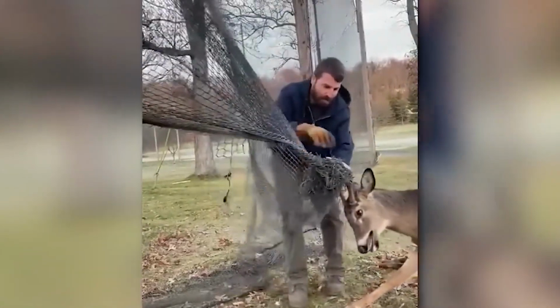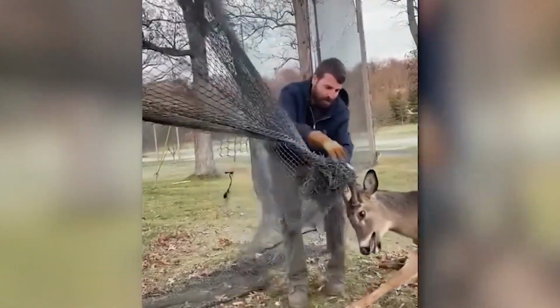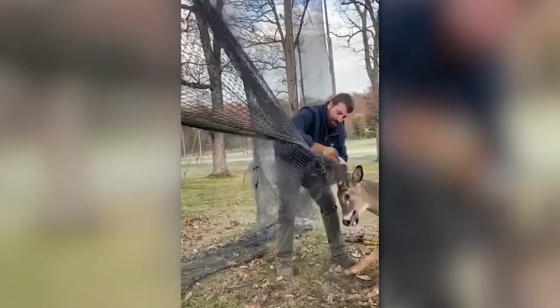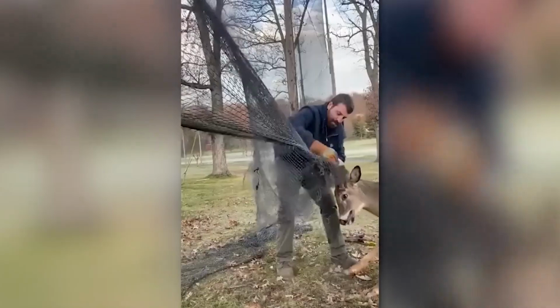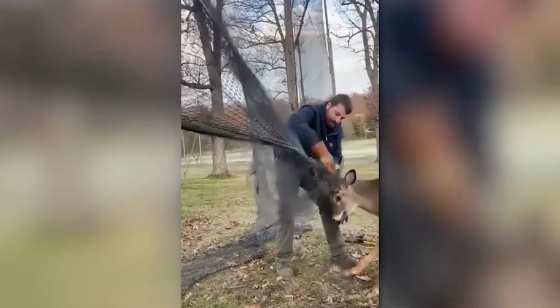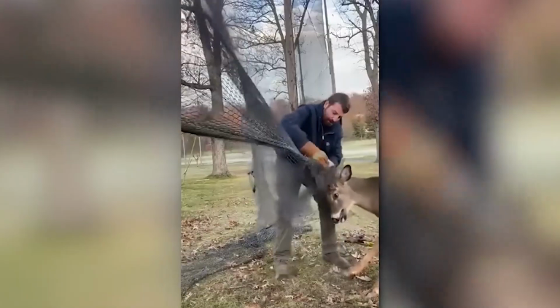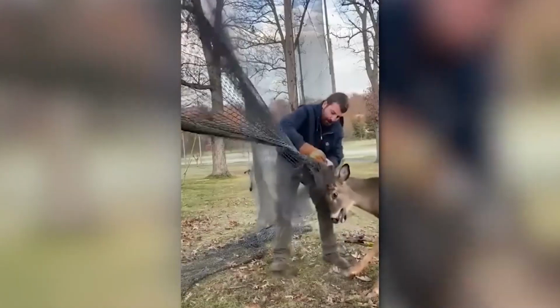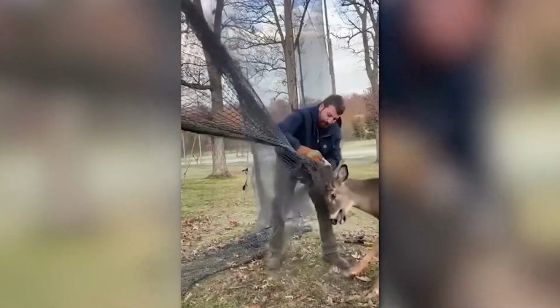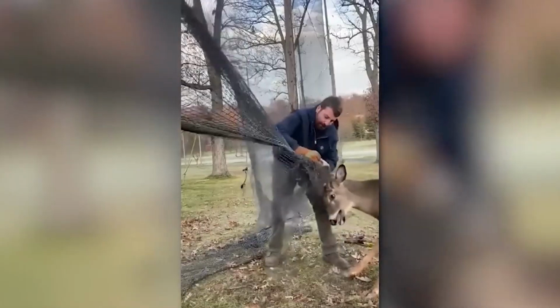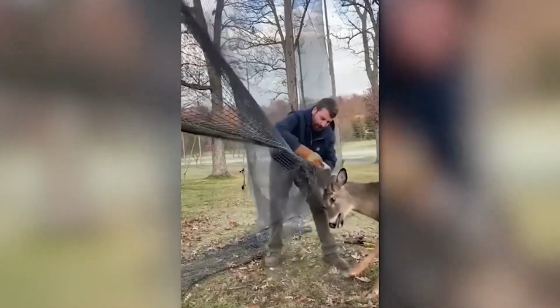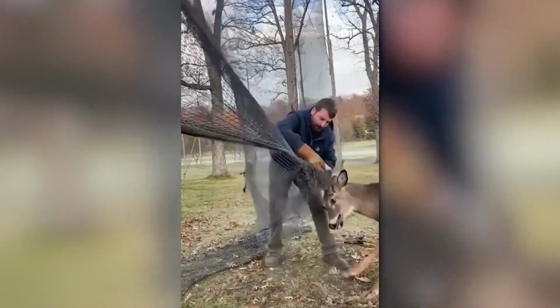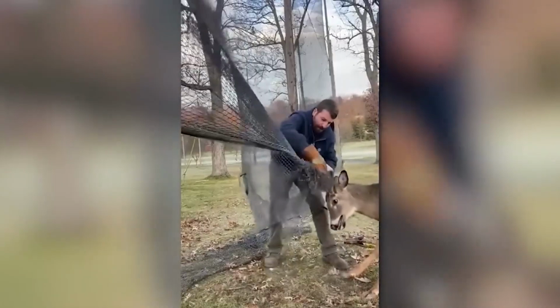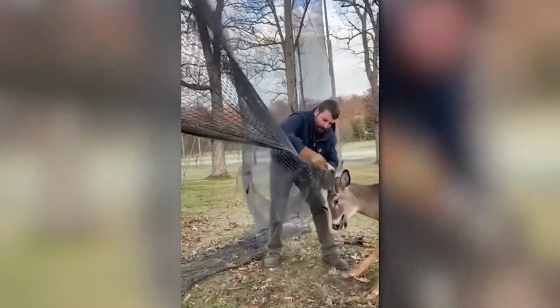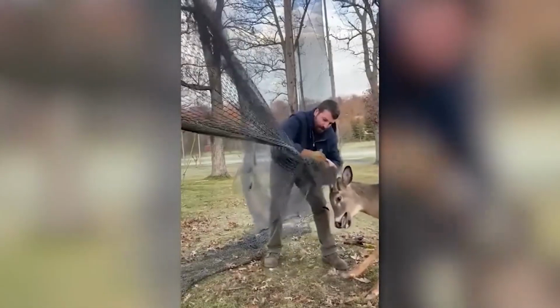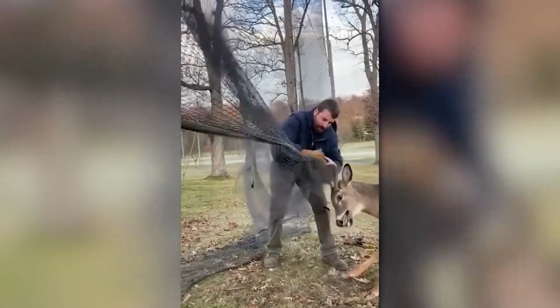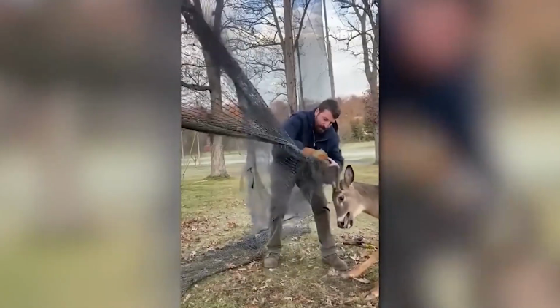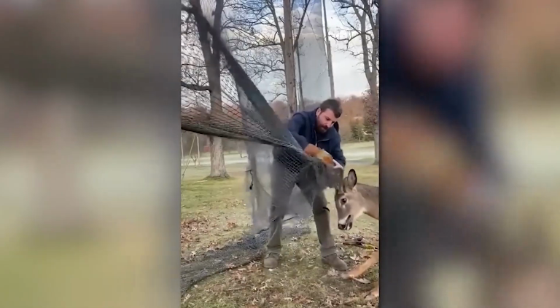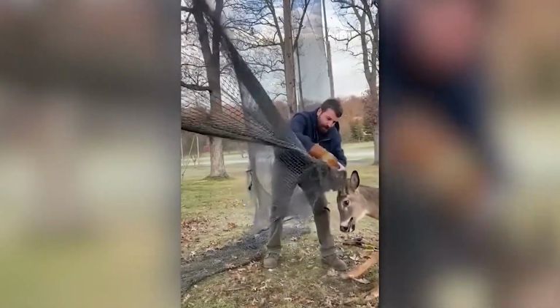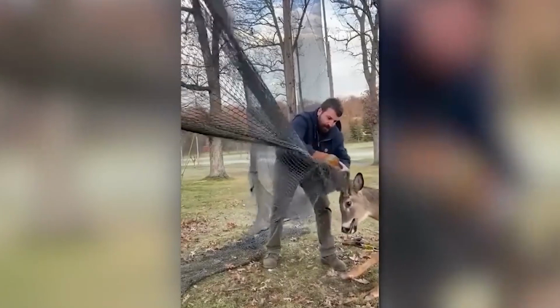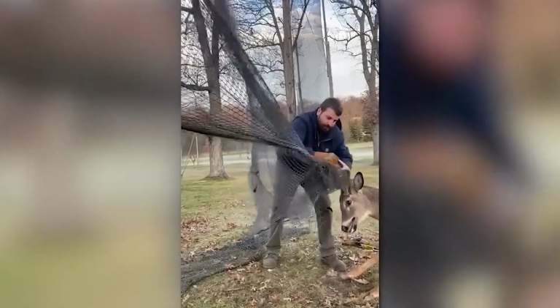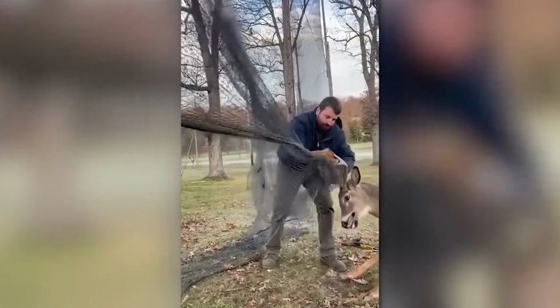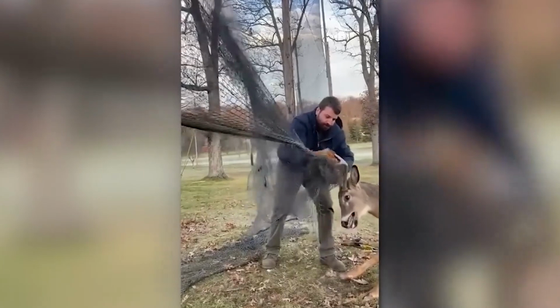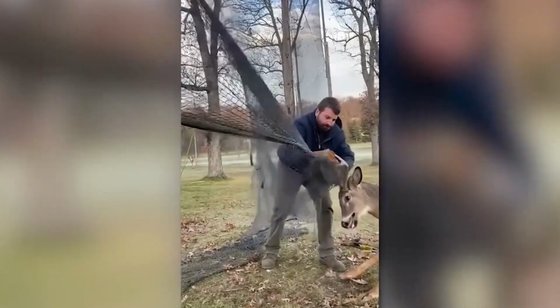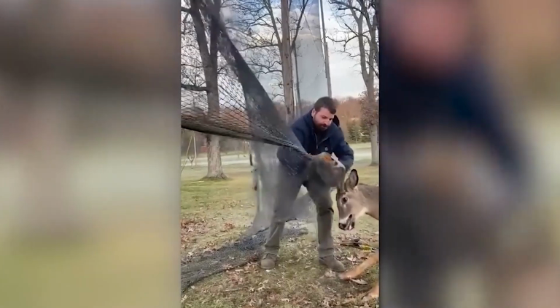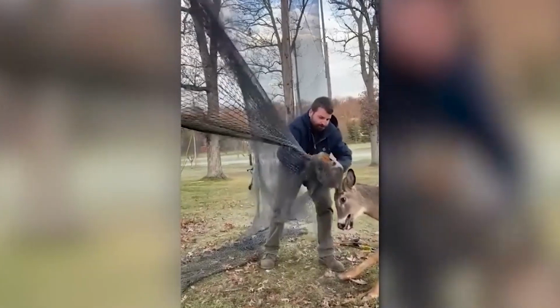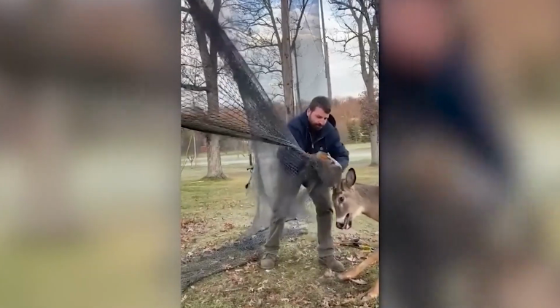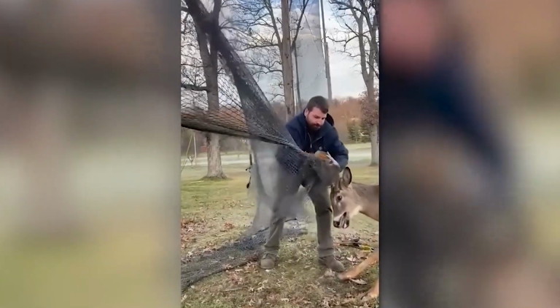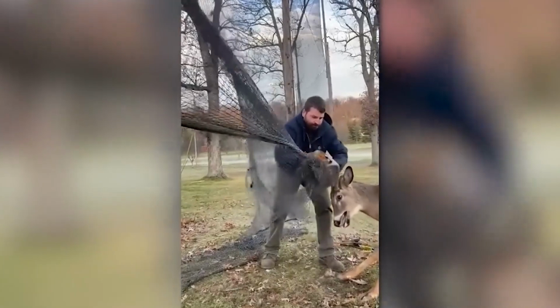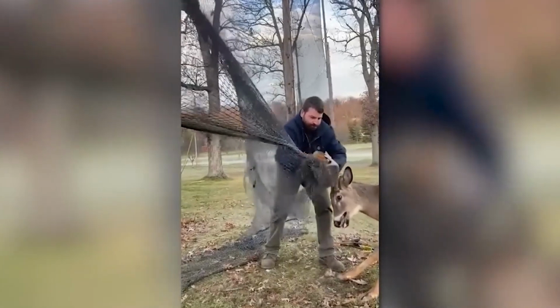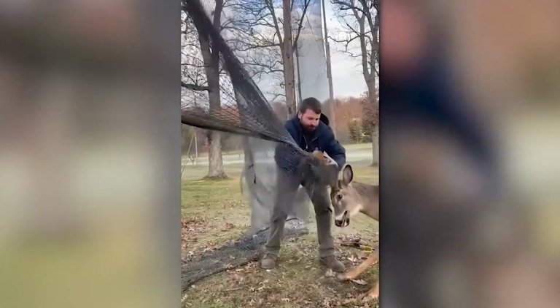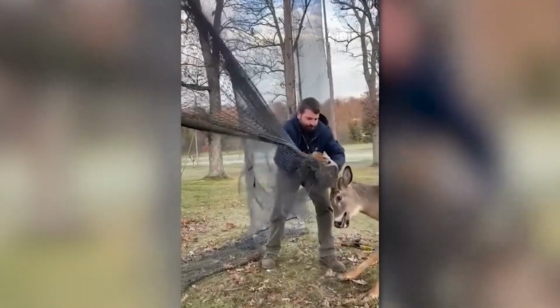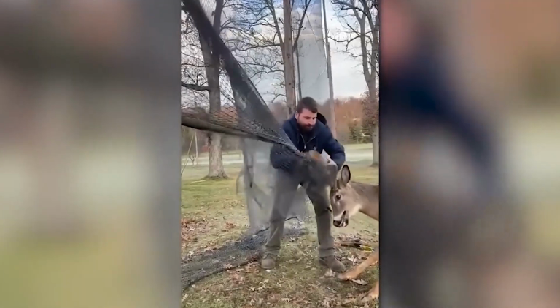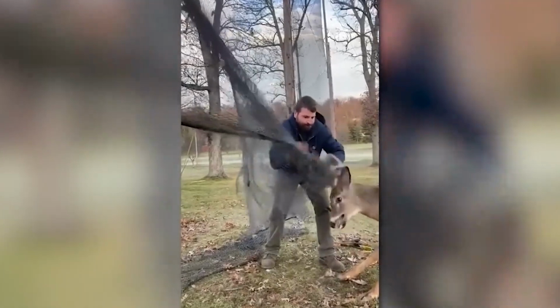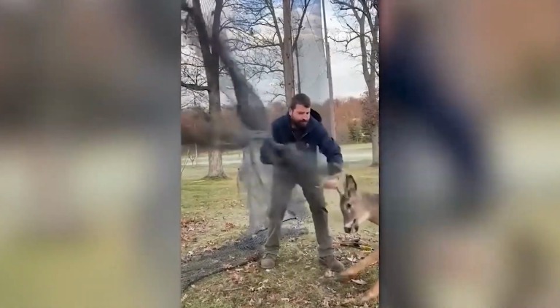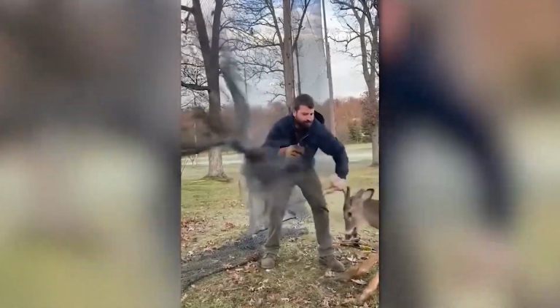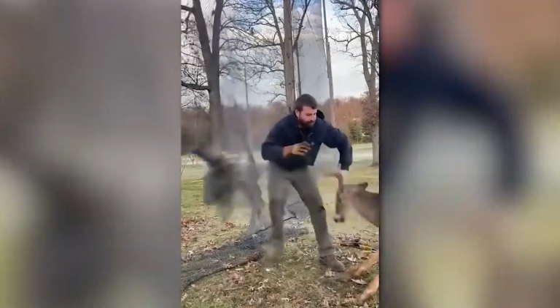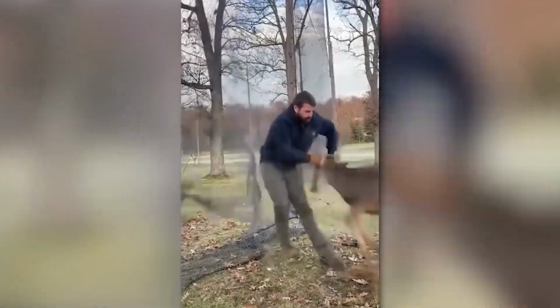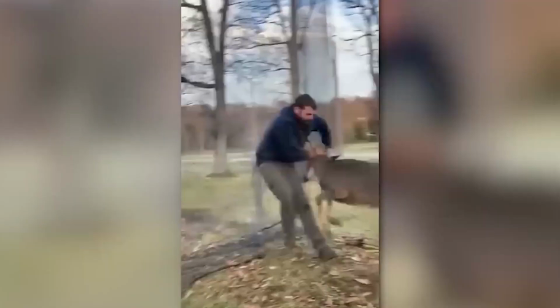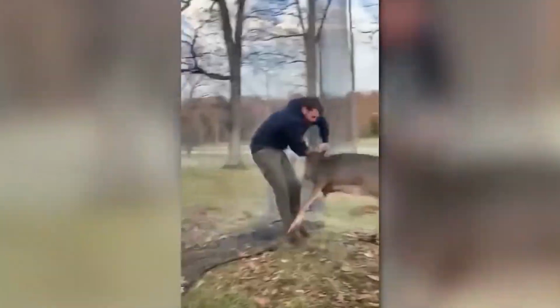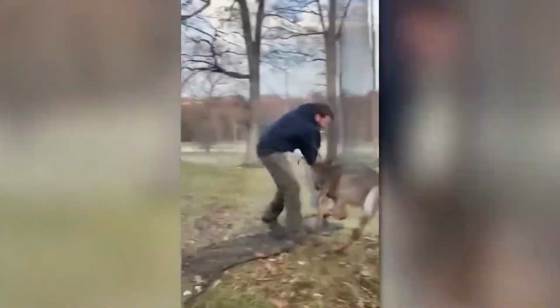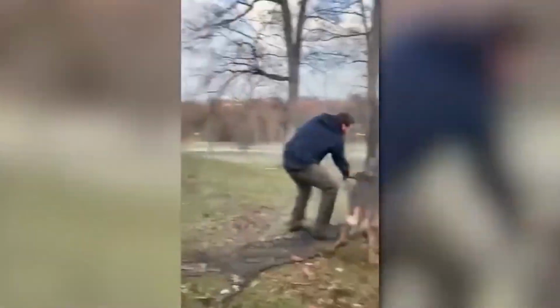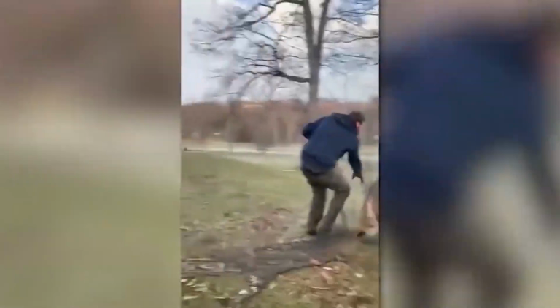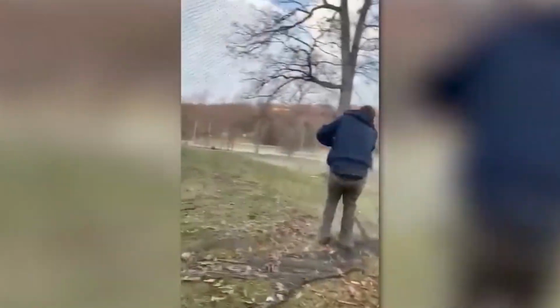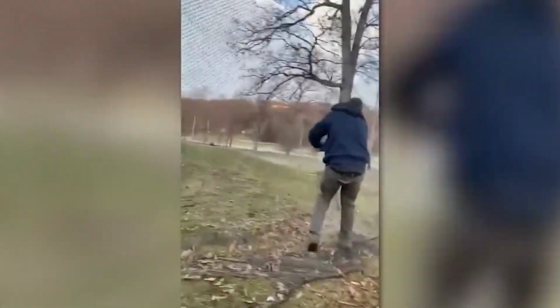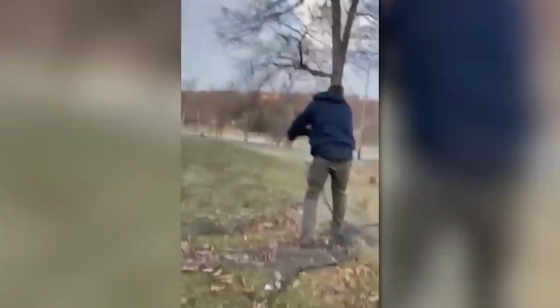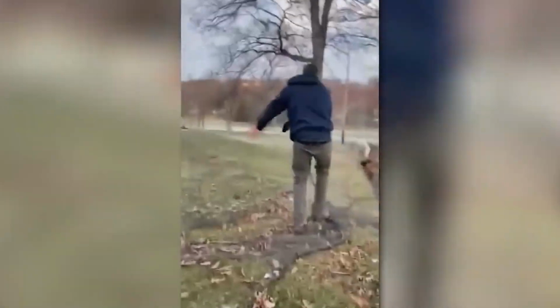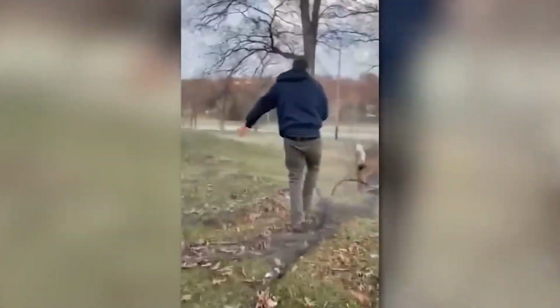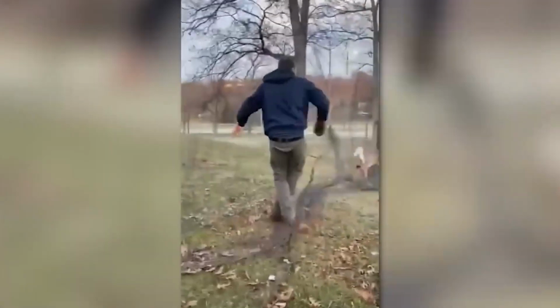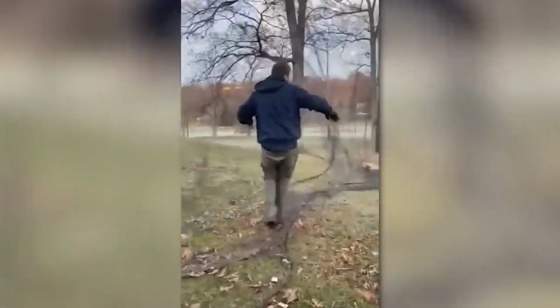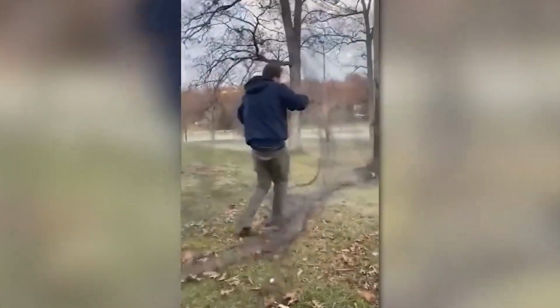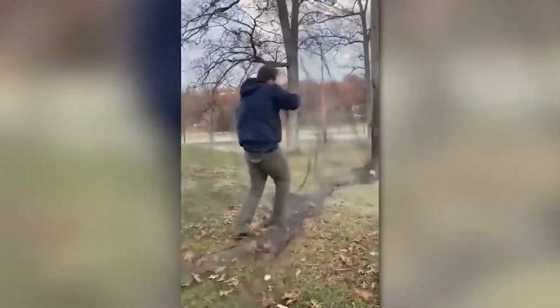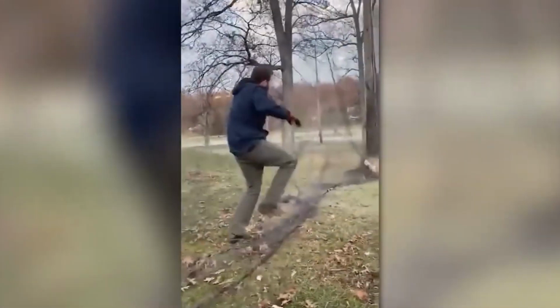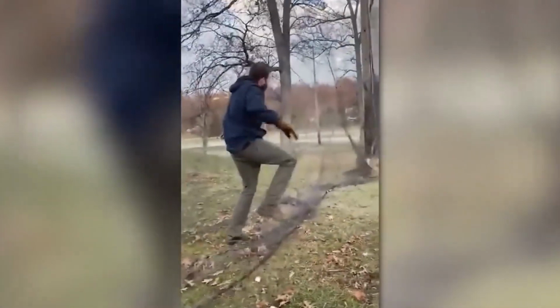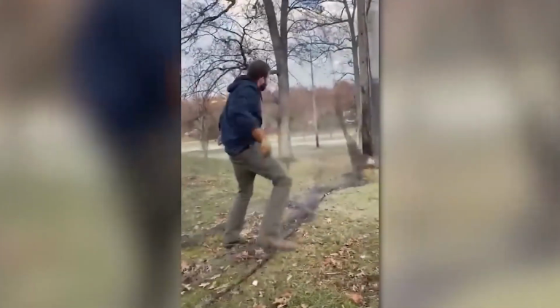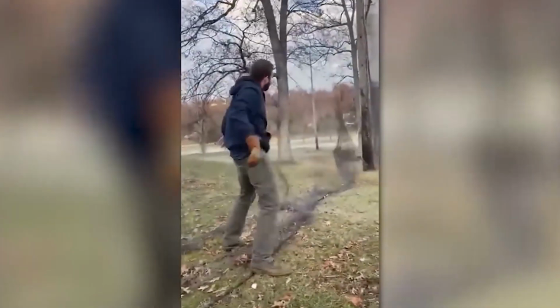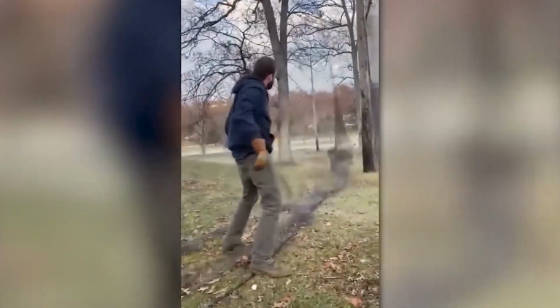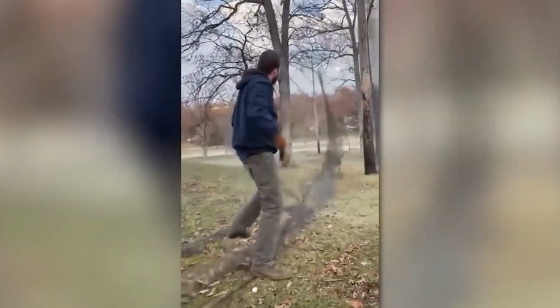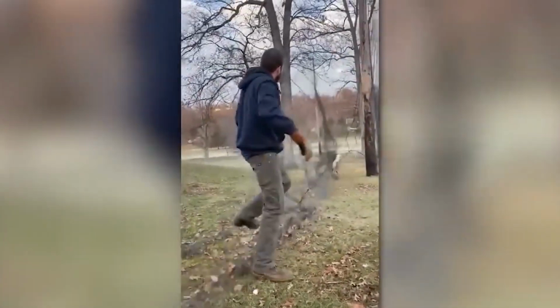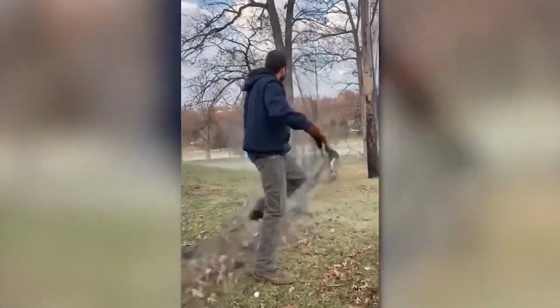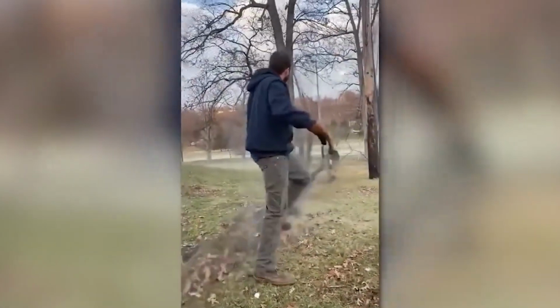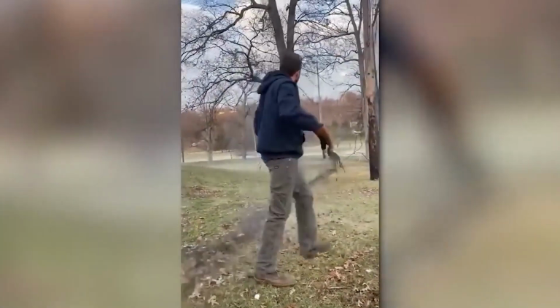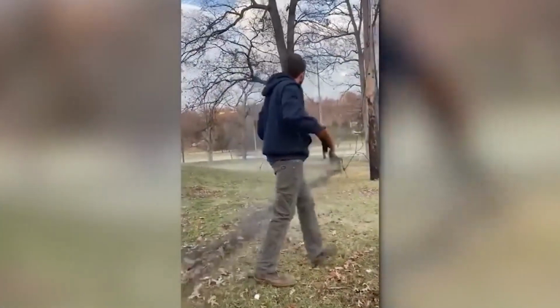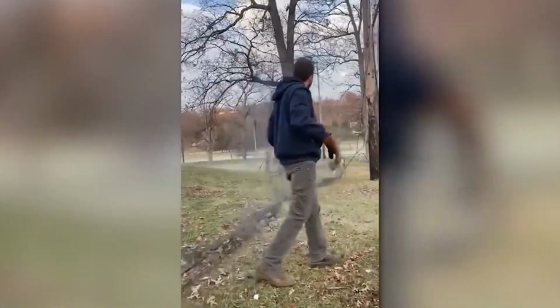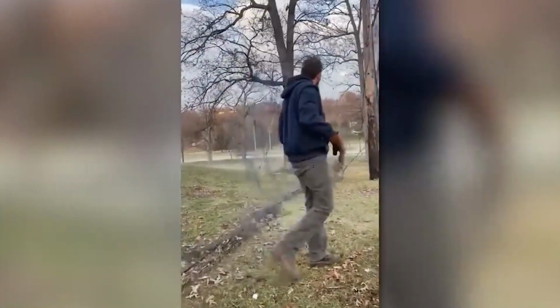Helping a deer is noble, but dangerous. Thankfully, it didn't get stuck again immediately after being freed.